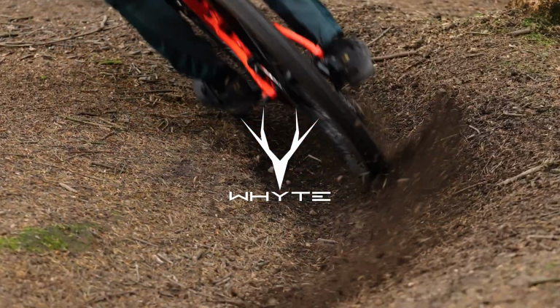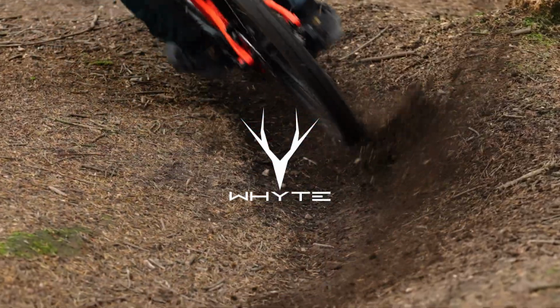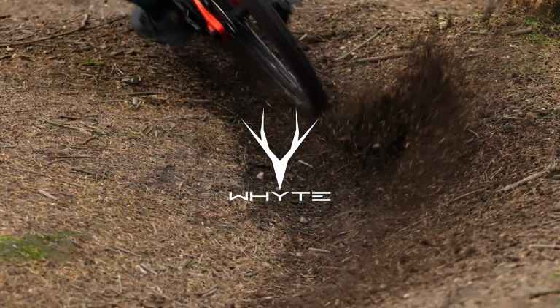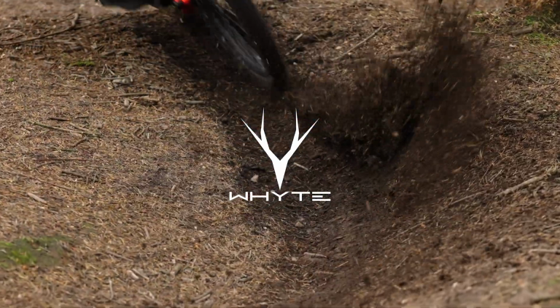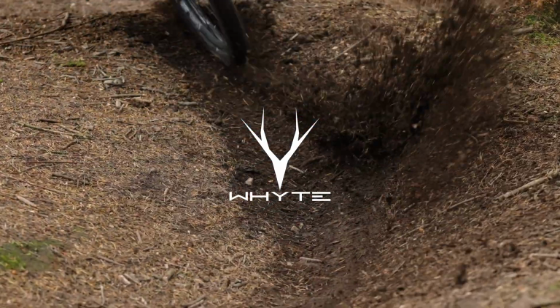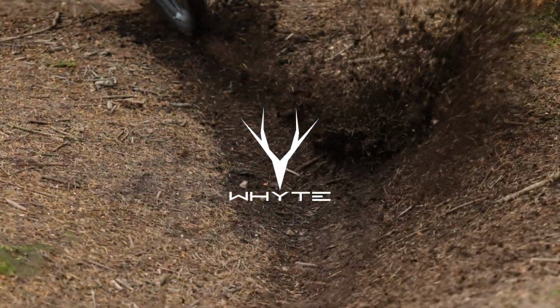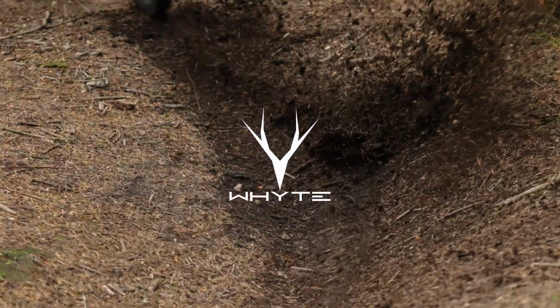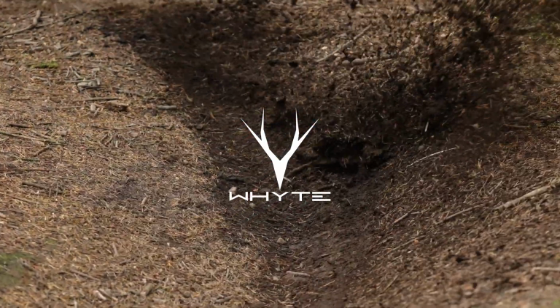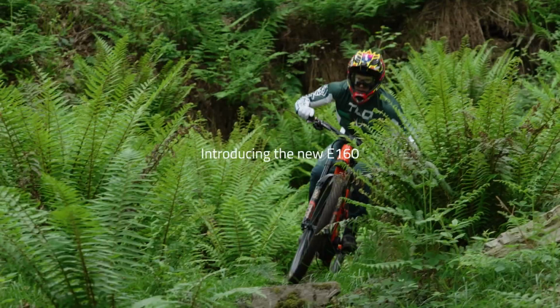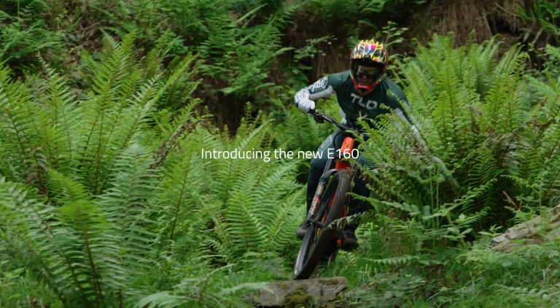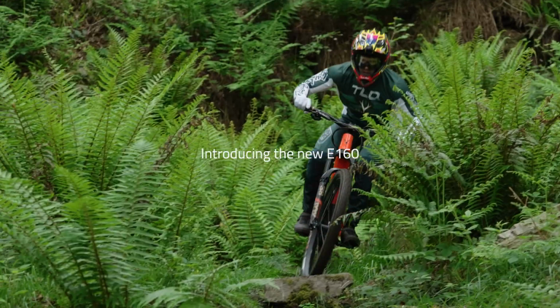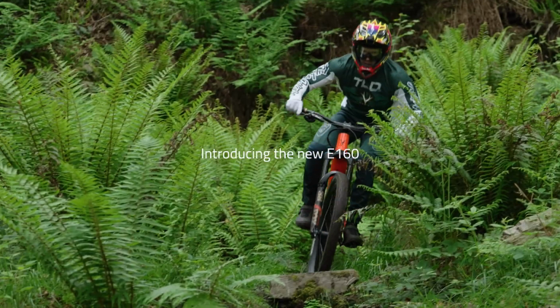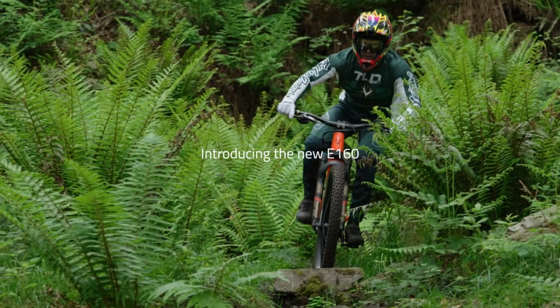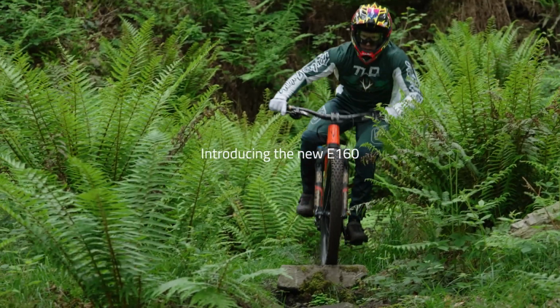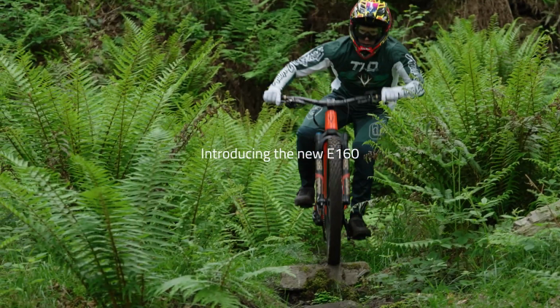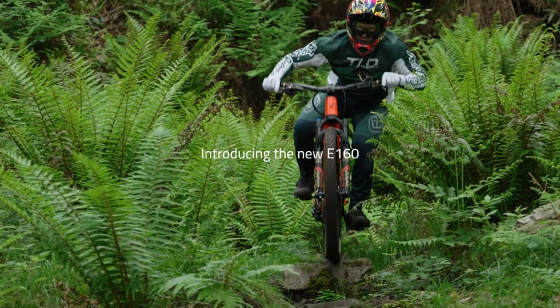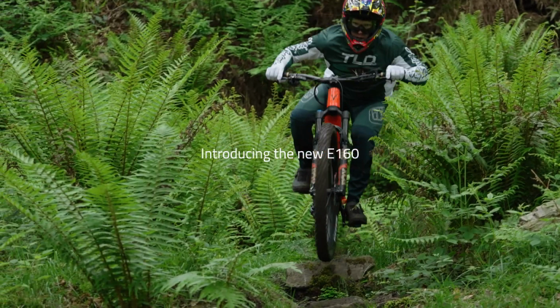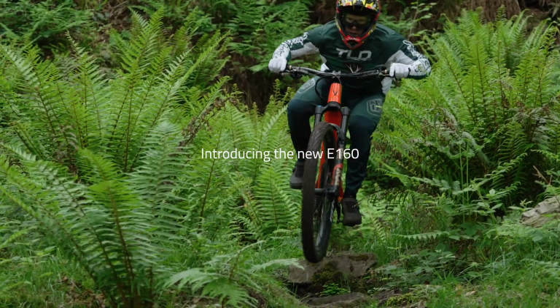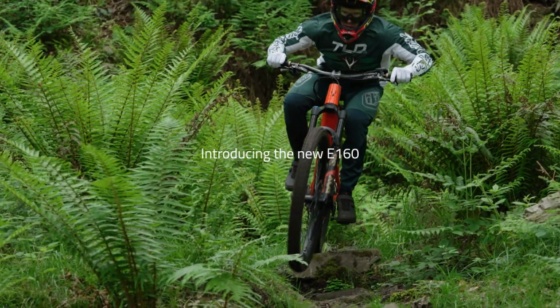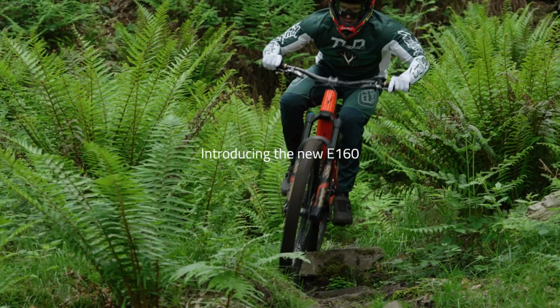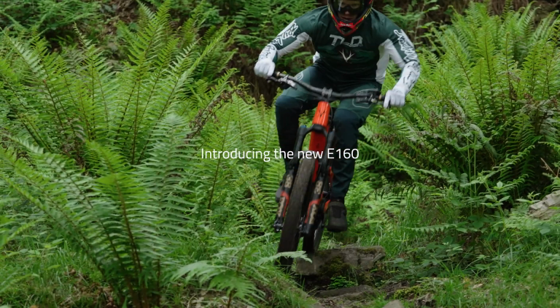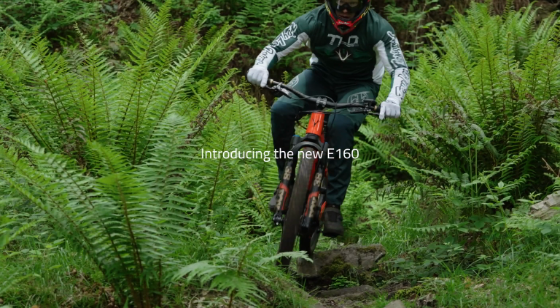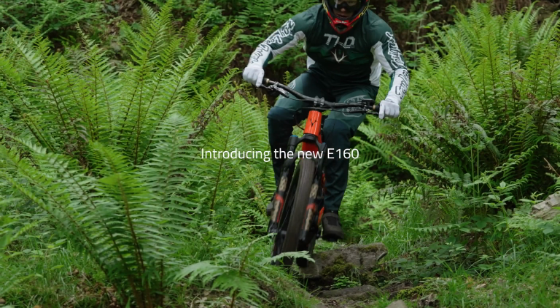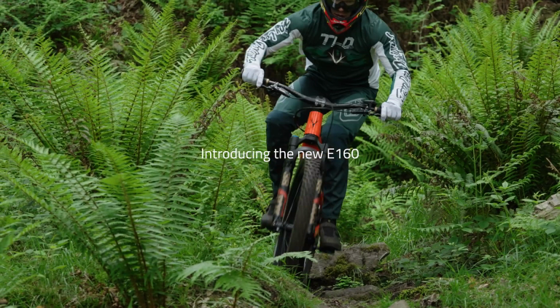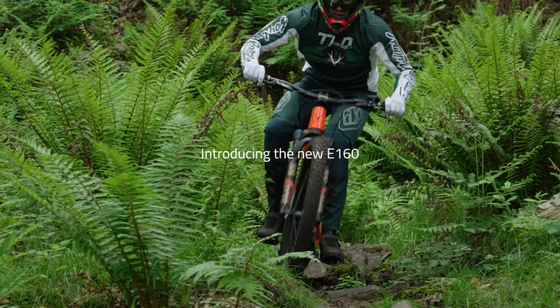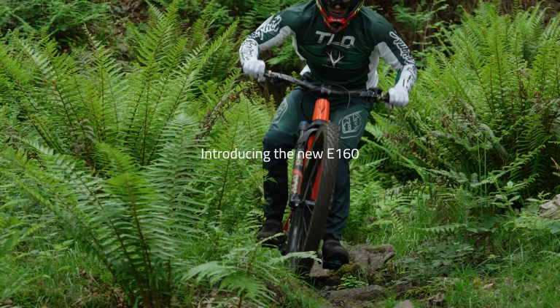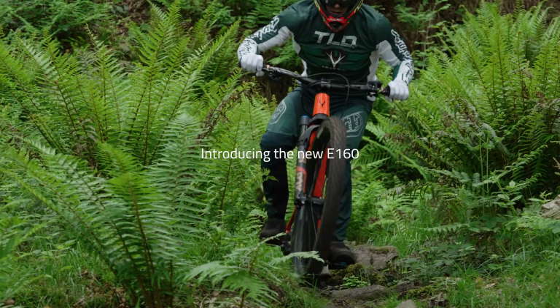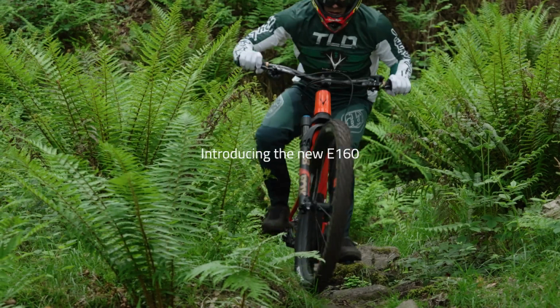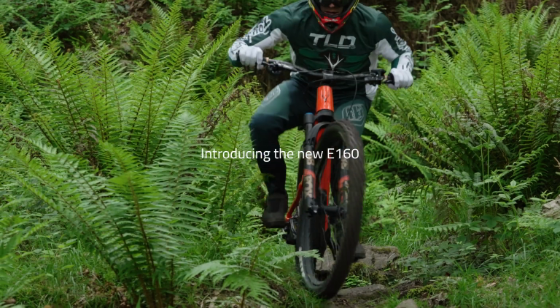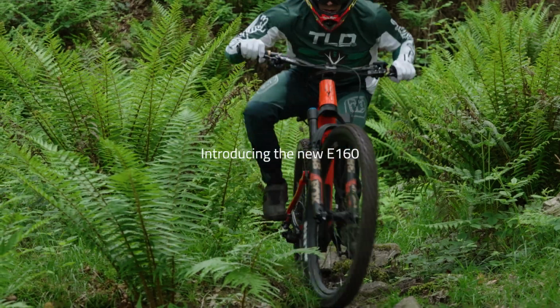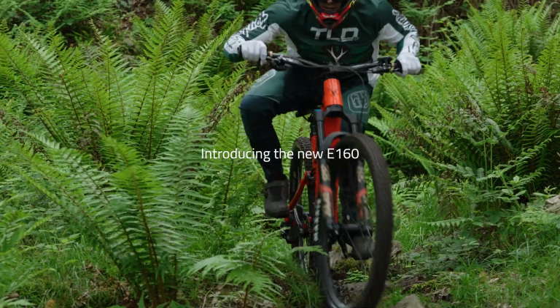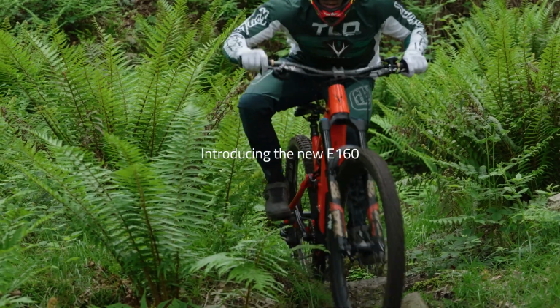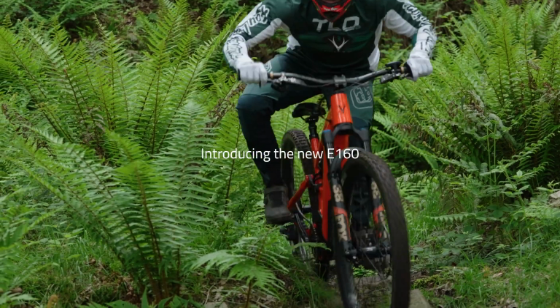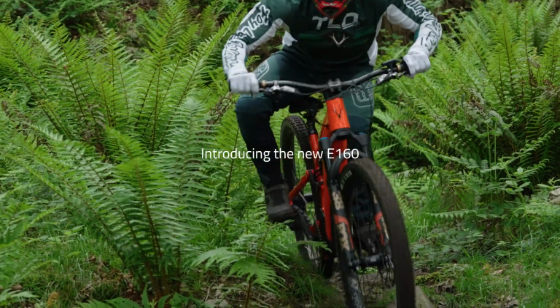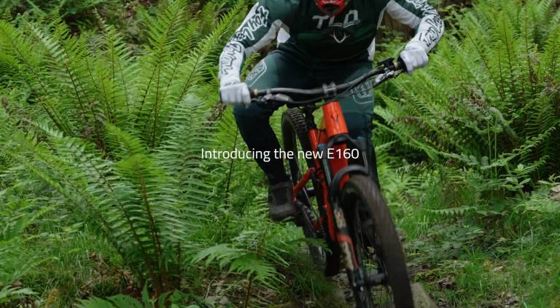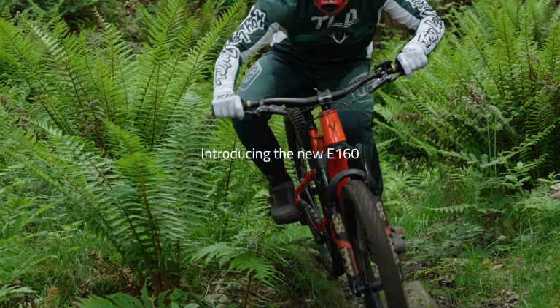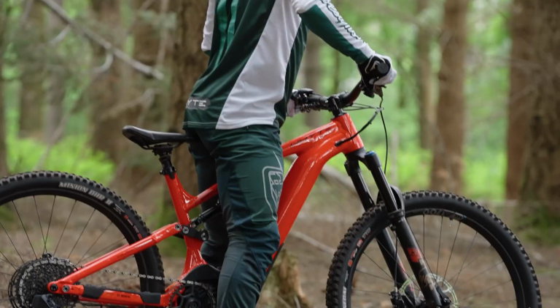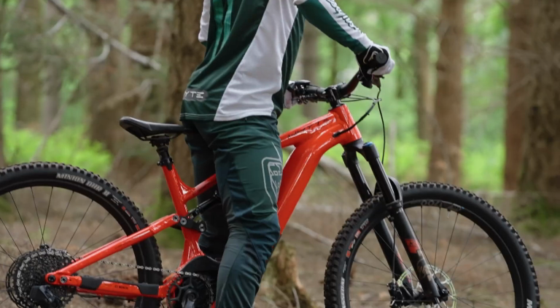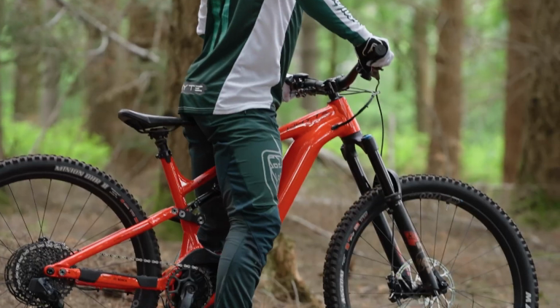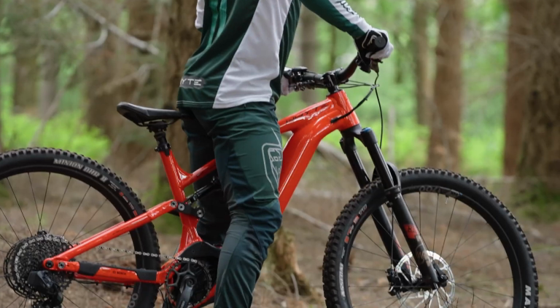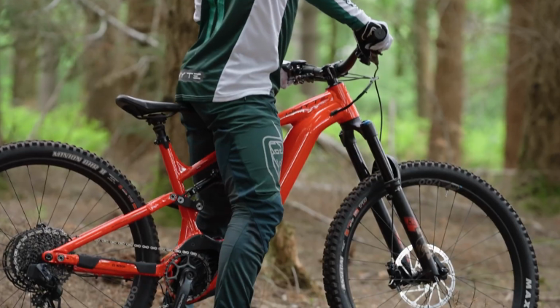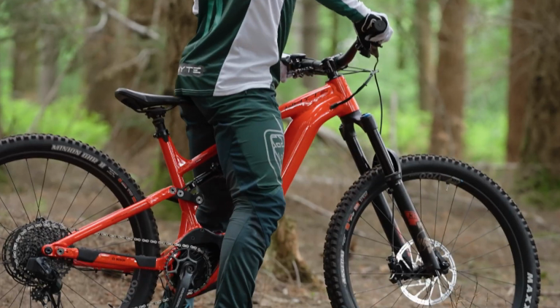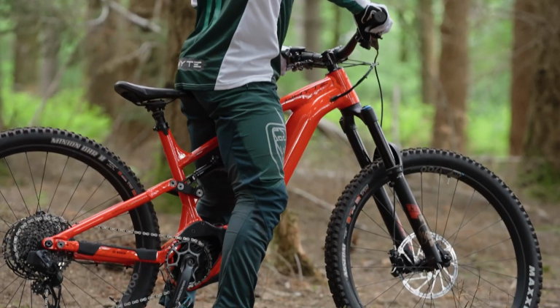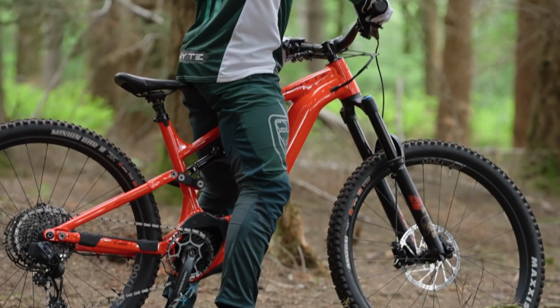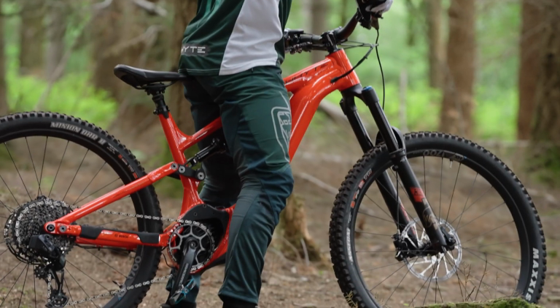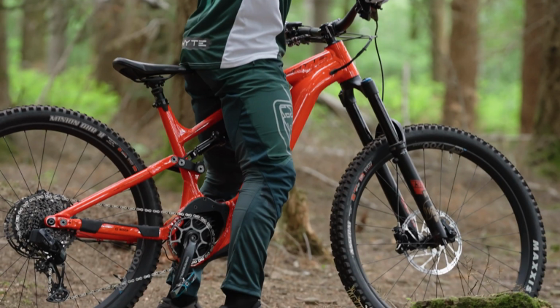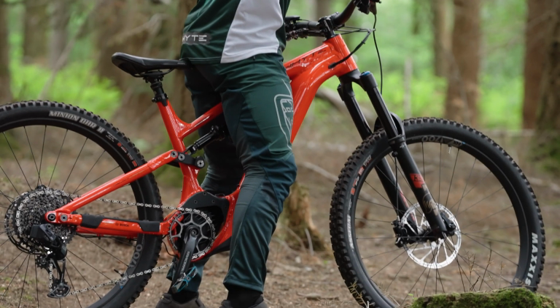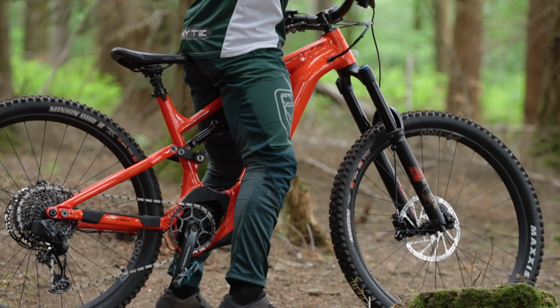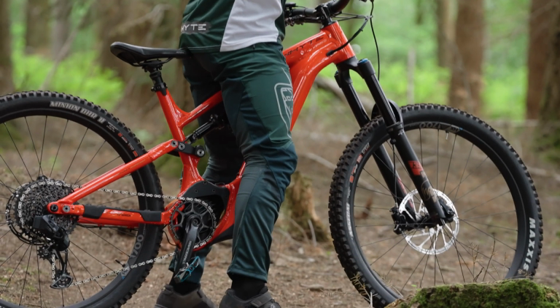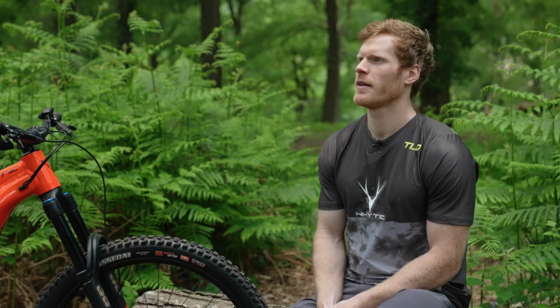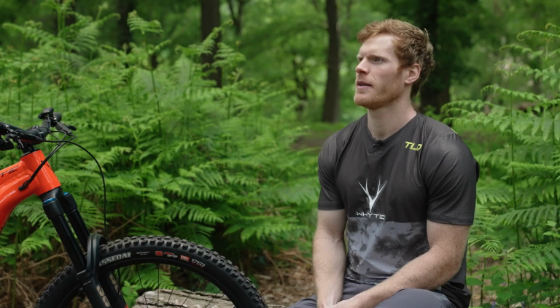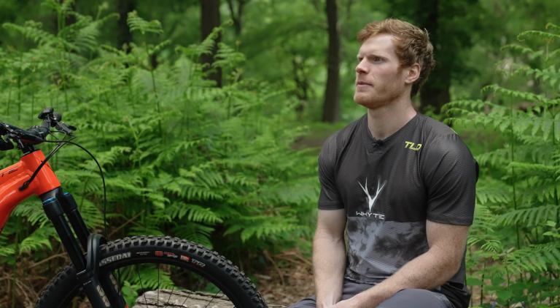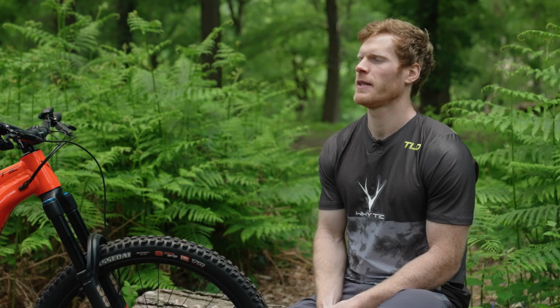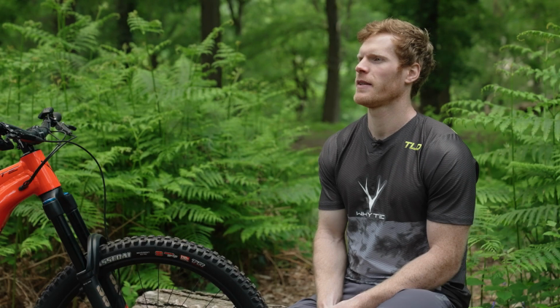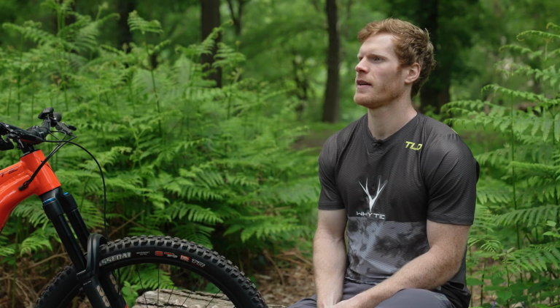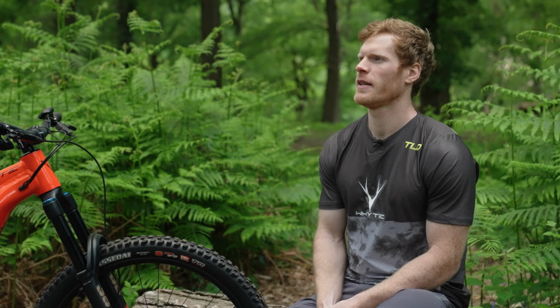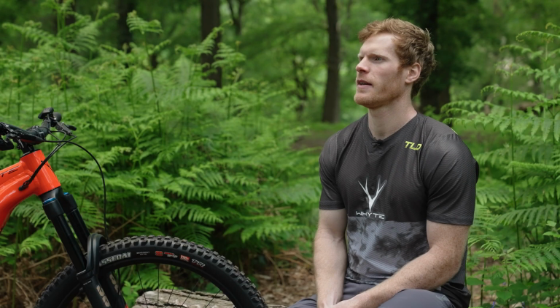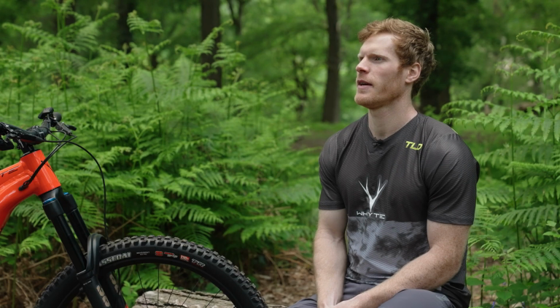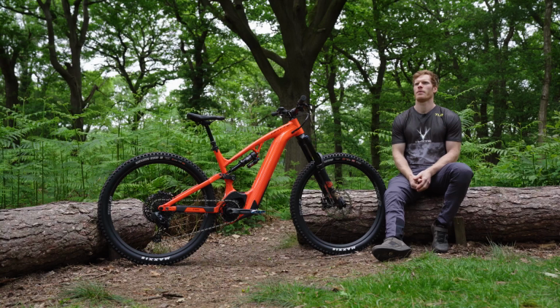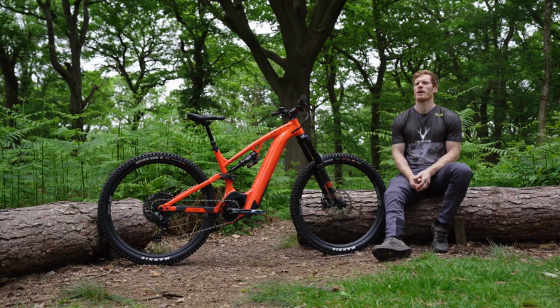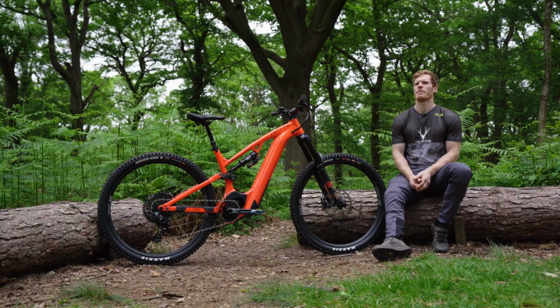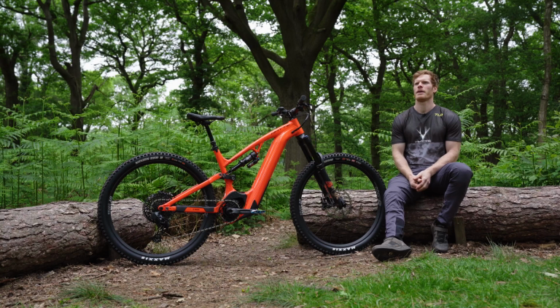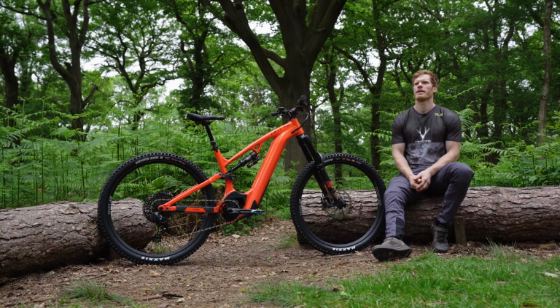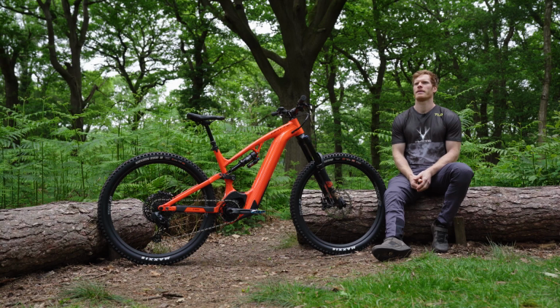This is the White E160. It's an awesome, confidence-inspiring bike. My name's Sam Shucksmith. I'm a designer at White Bikes.